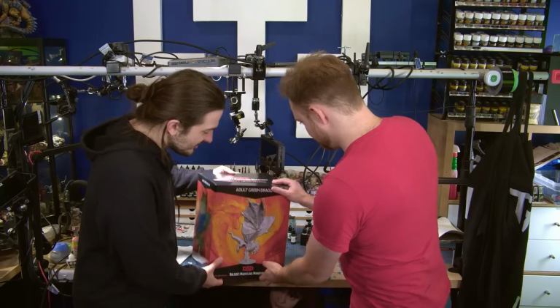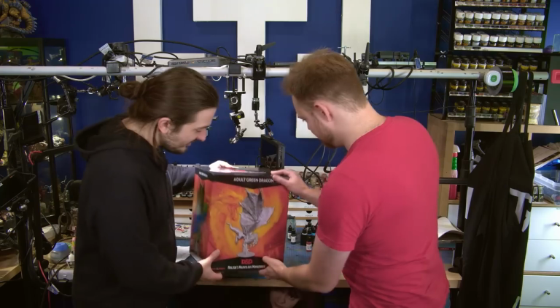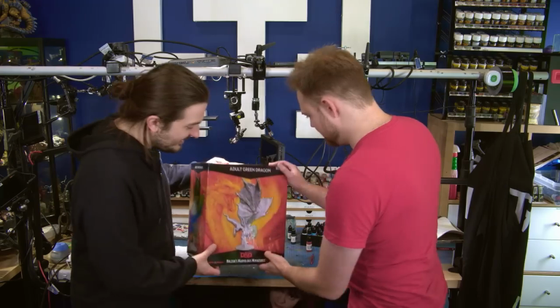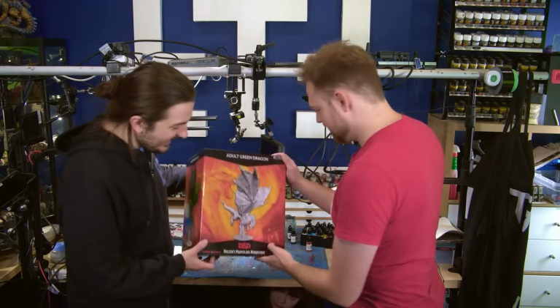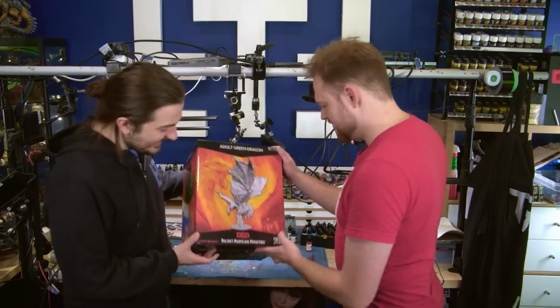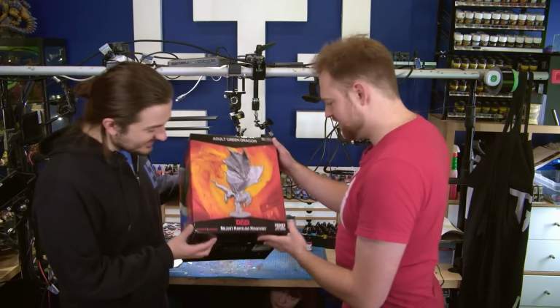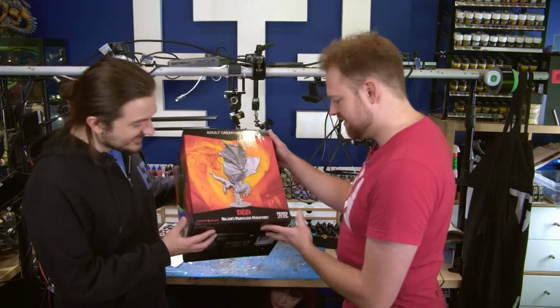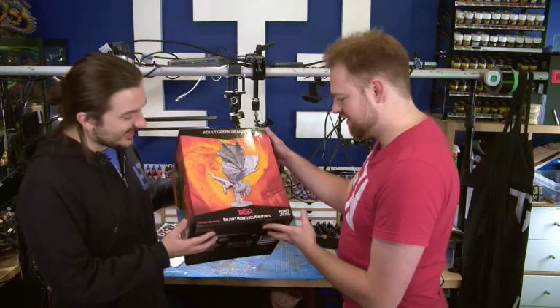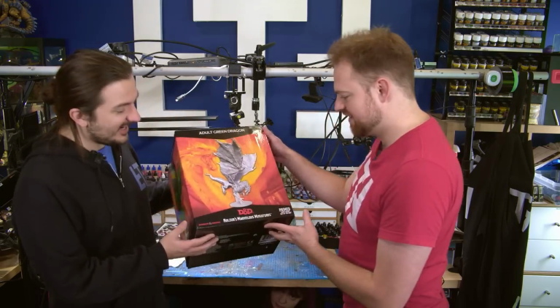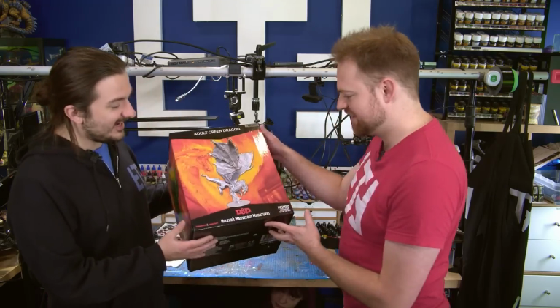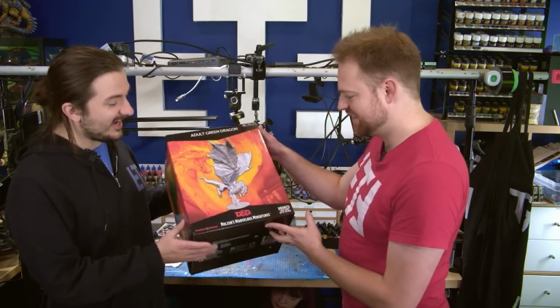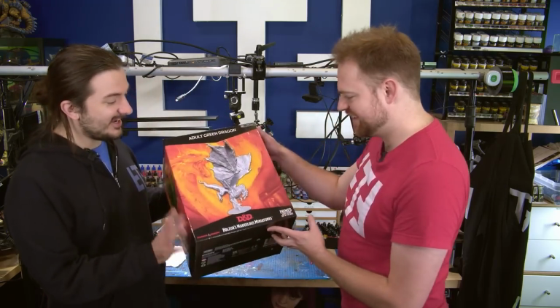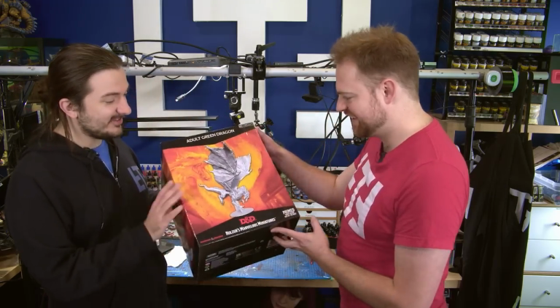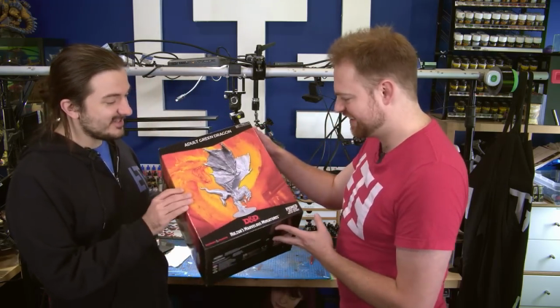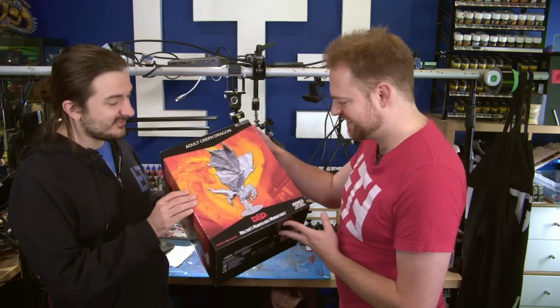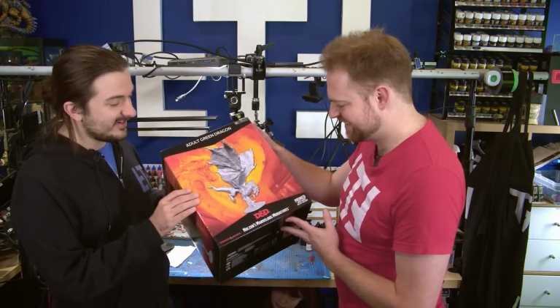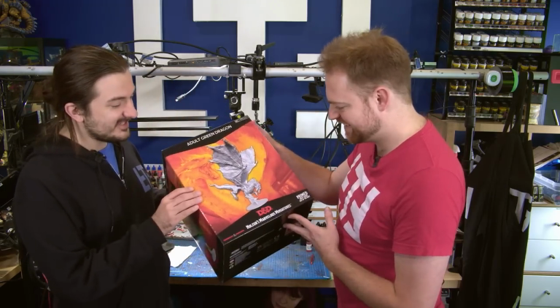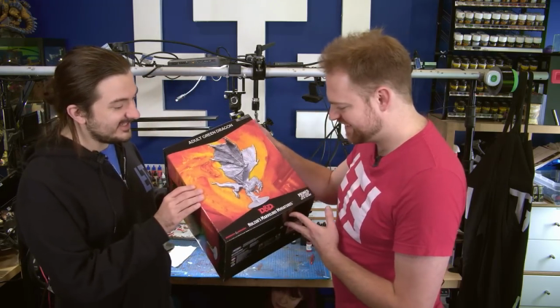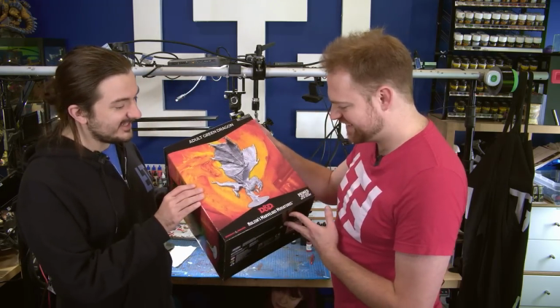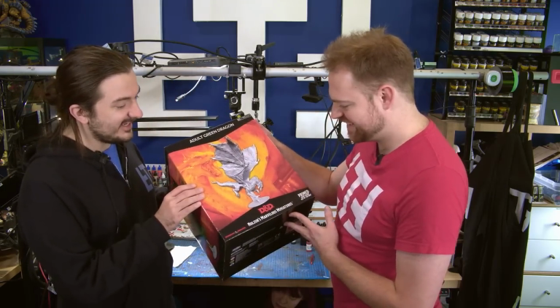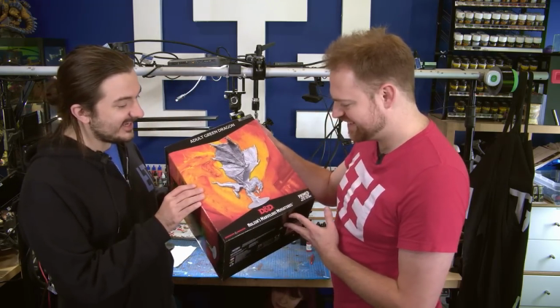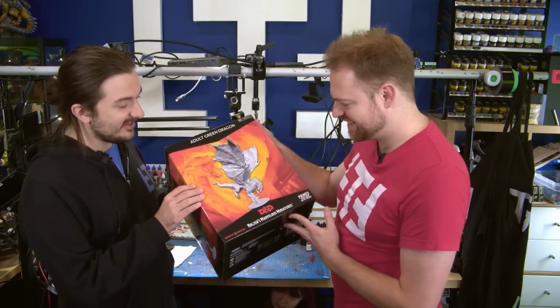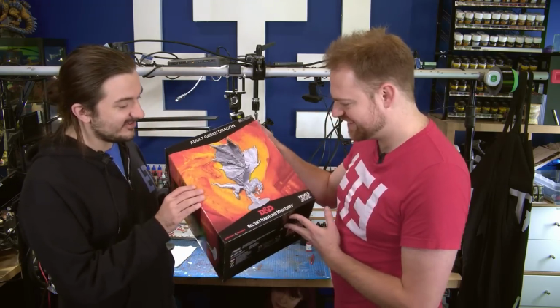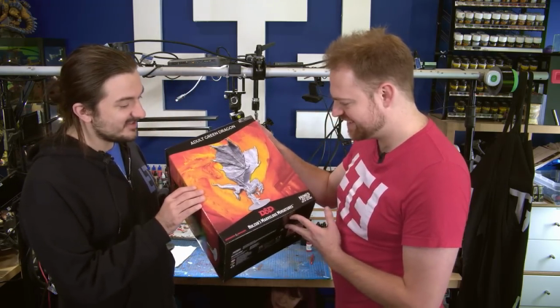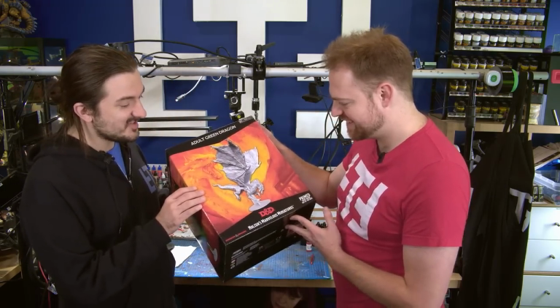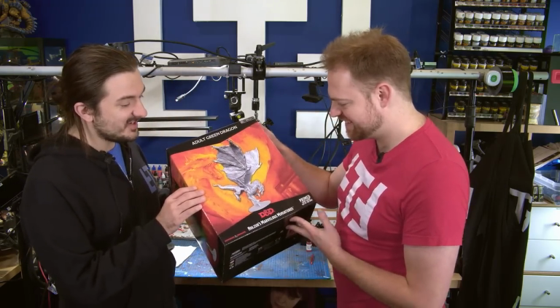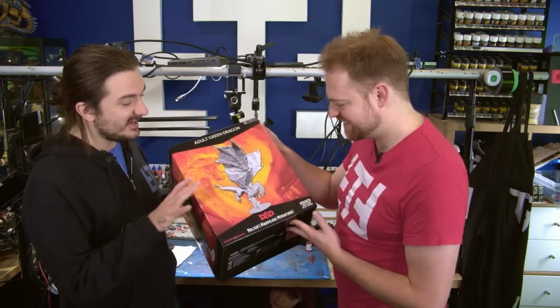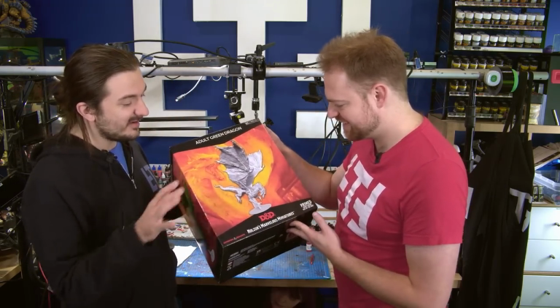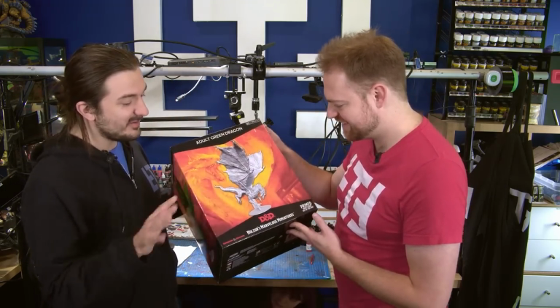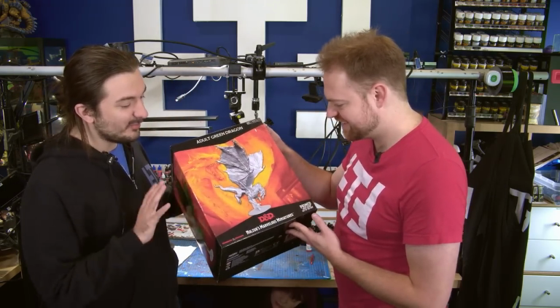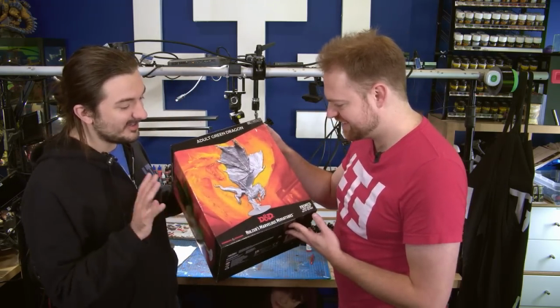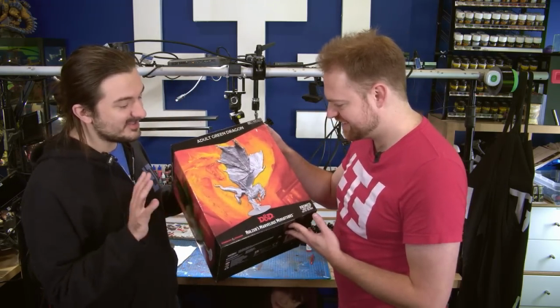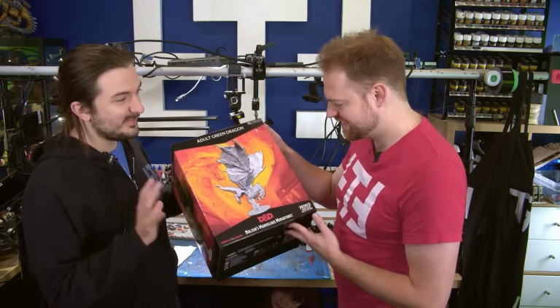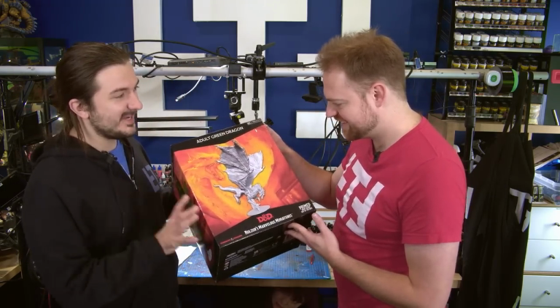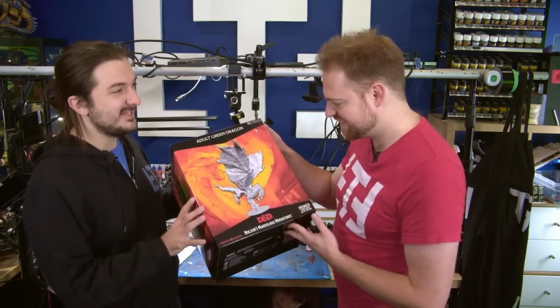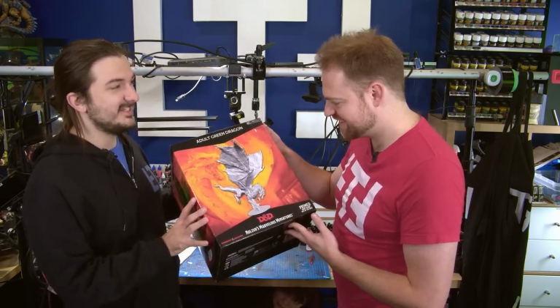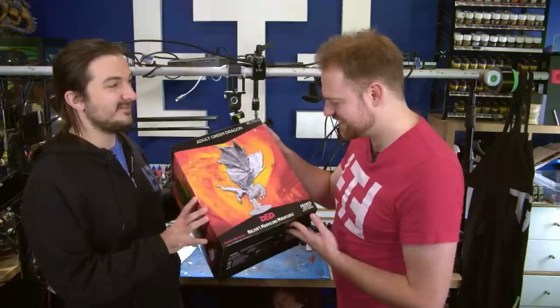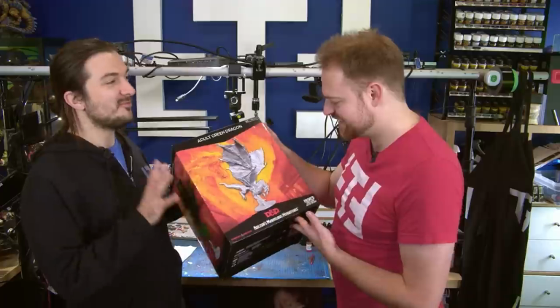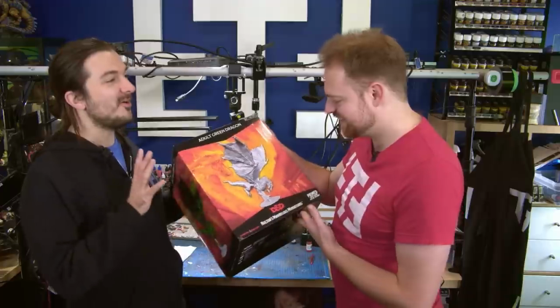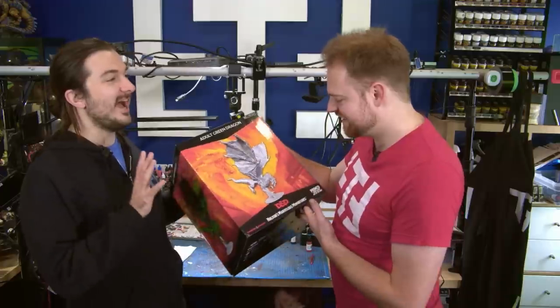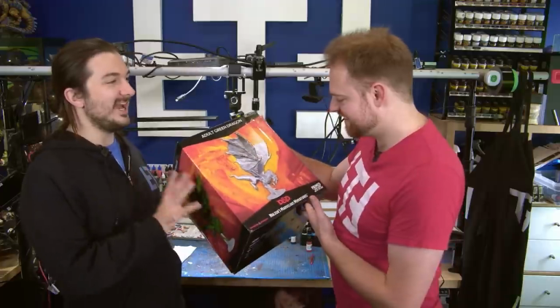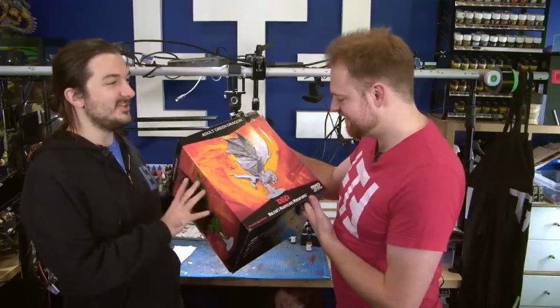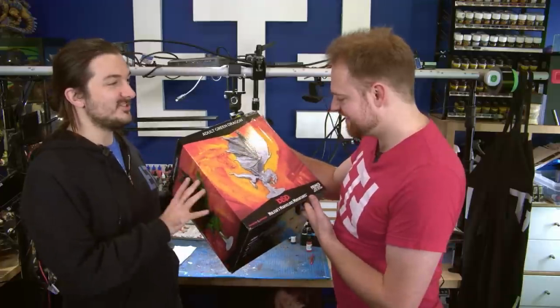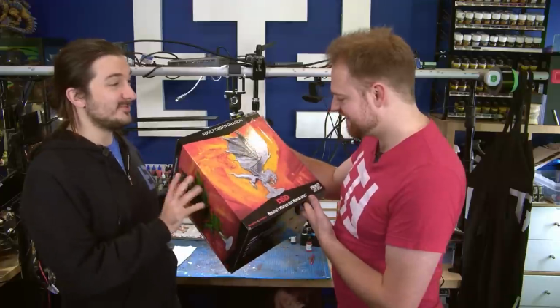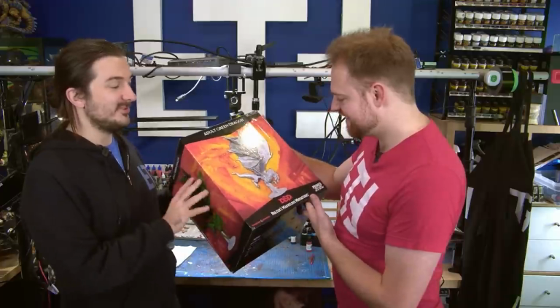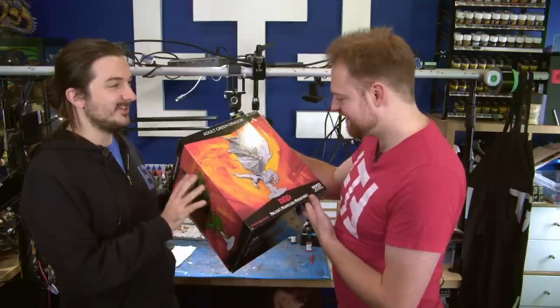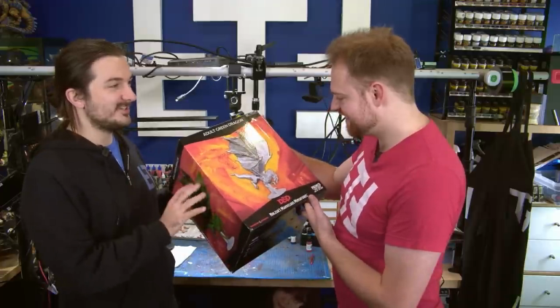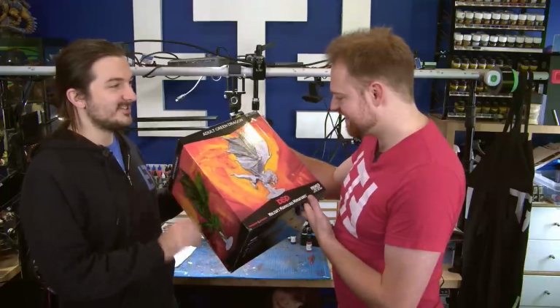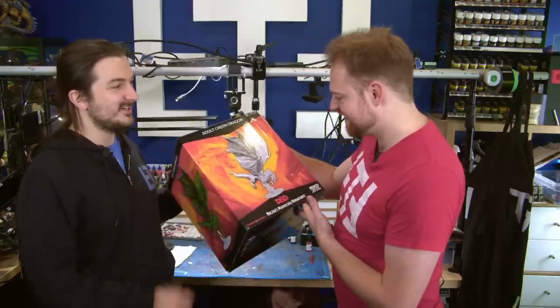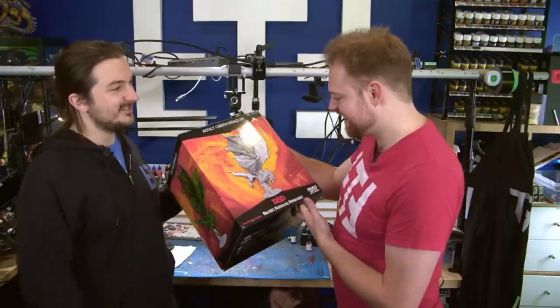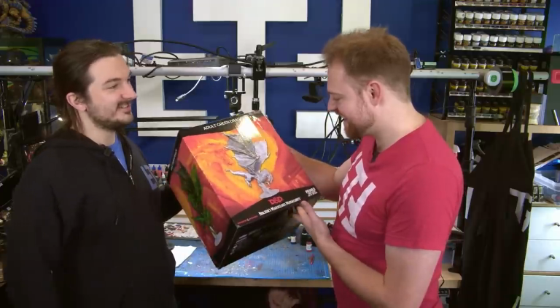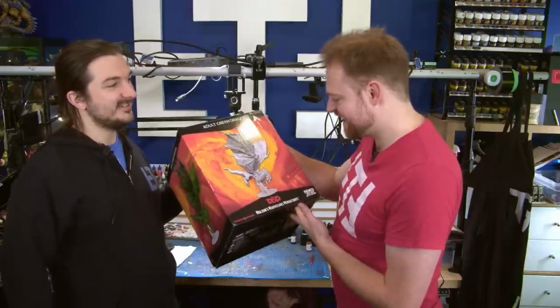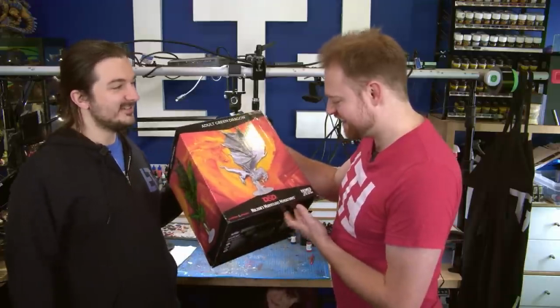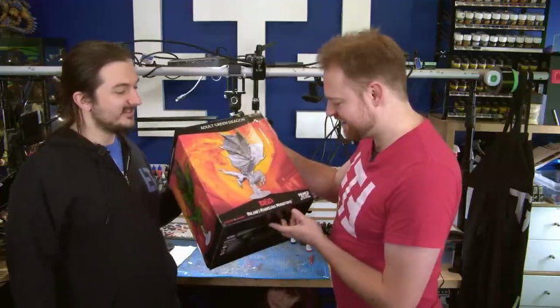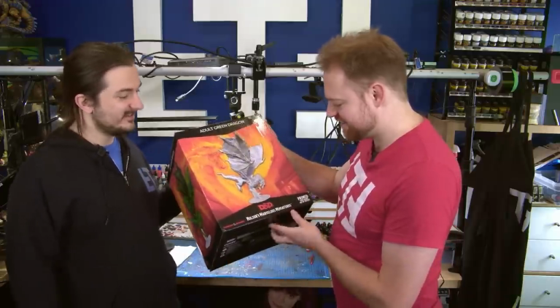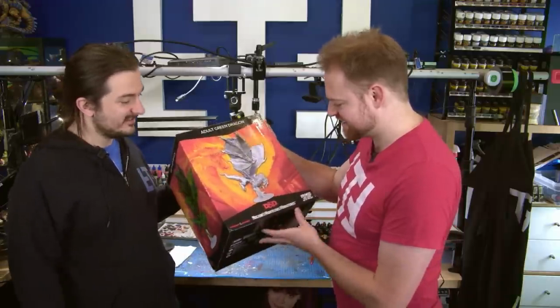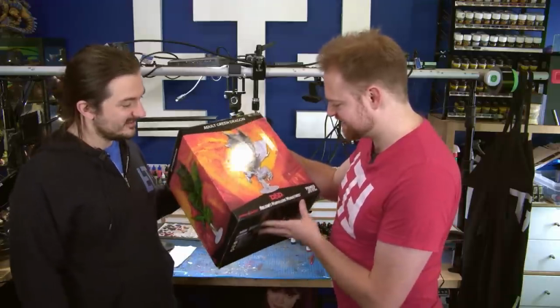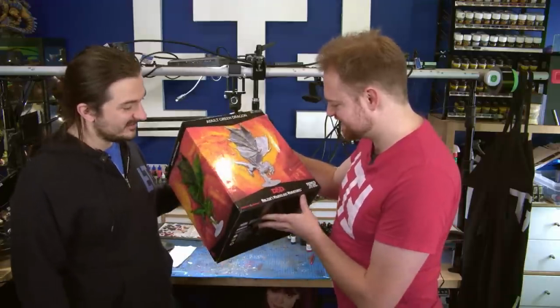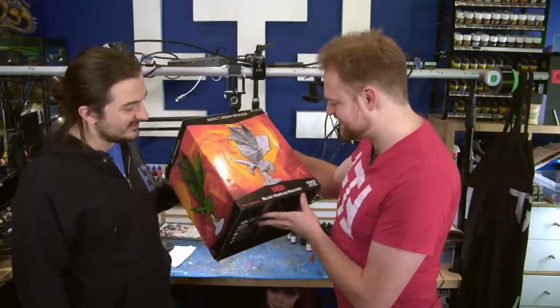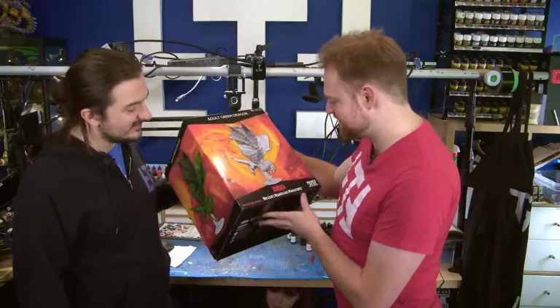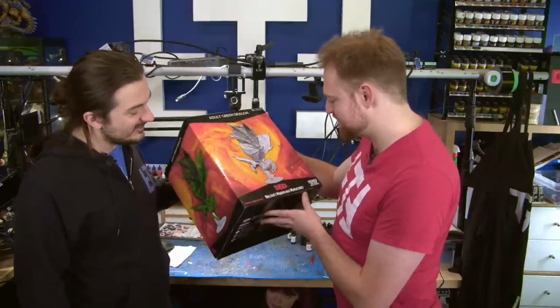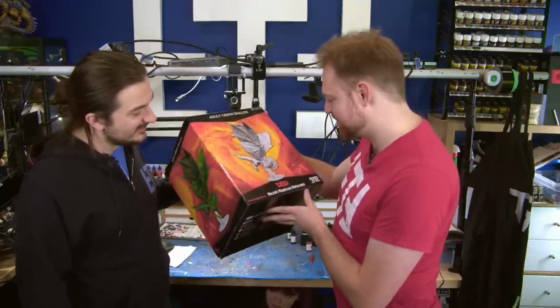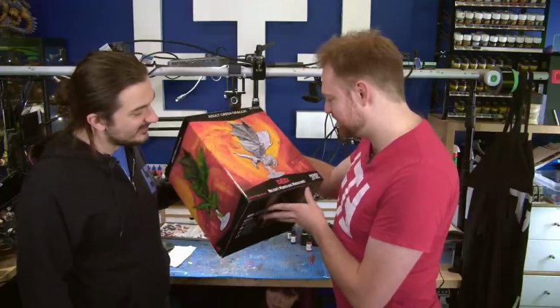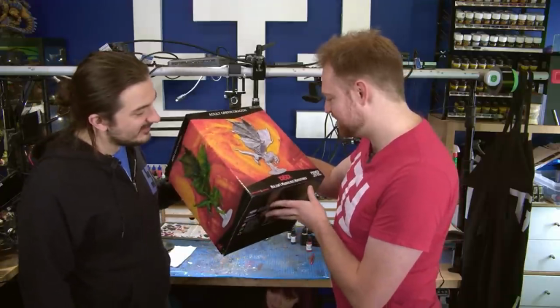I got this for our D&D encounter on Sunday. I've been wanting to paint it for ages. I'm really excited. Oh my god, that's so cool.